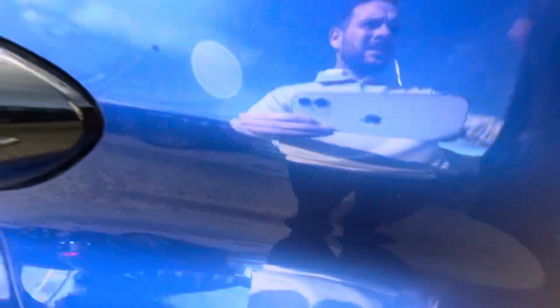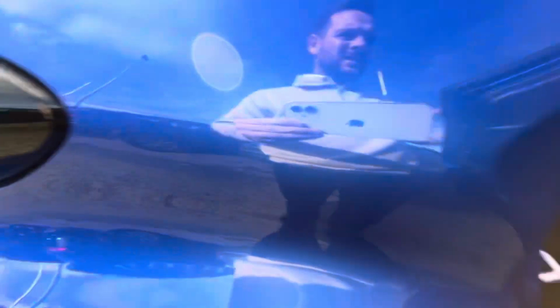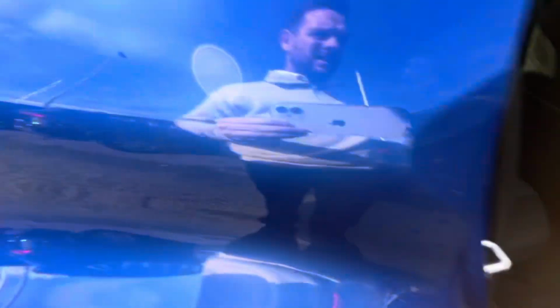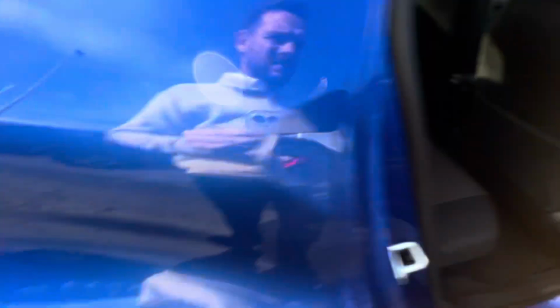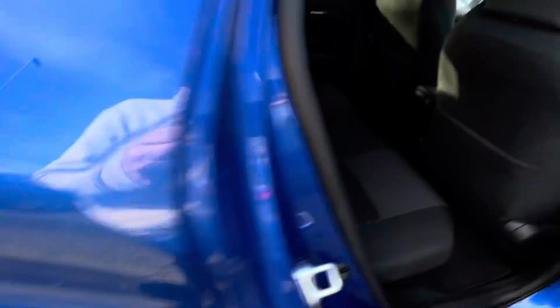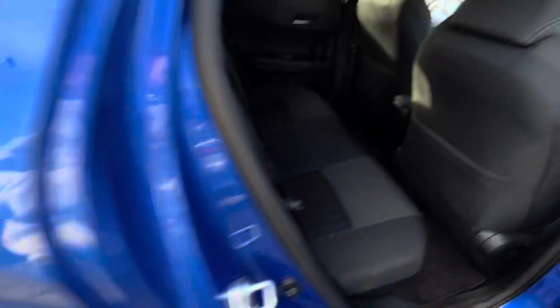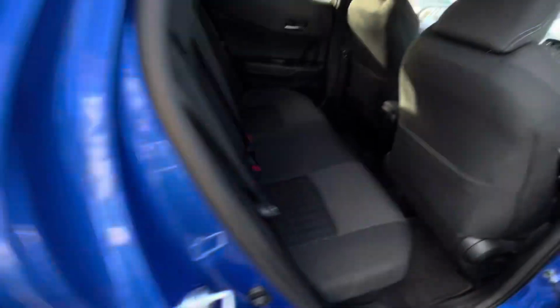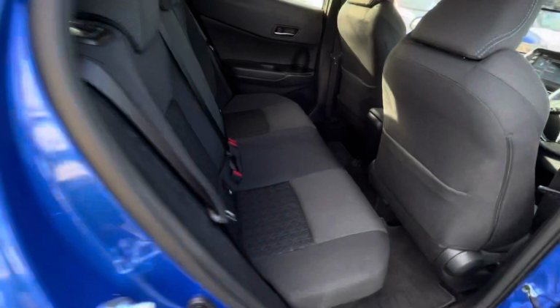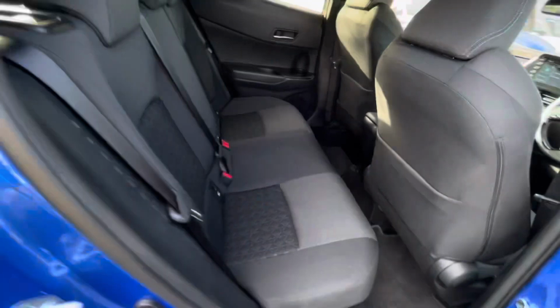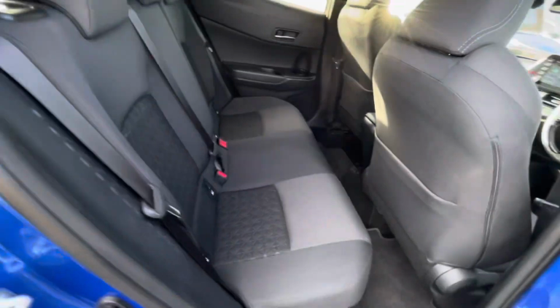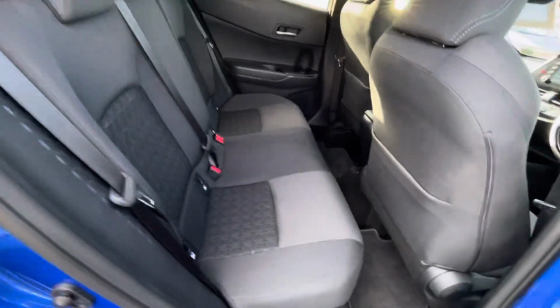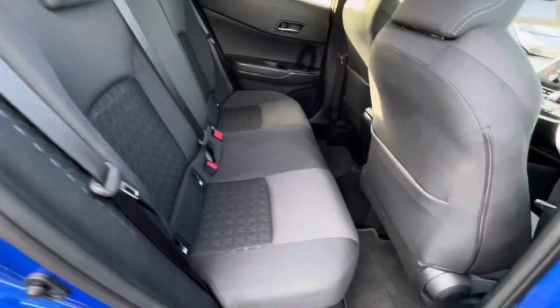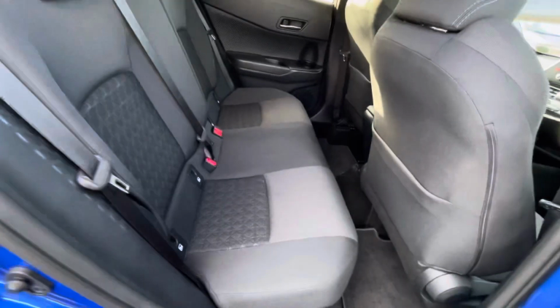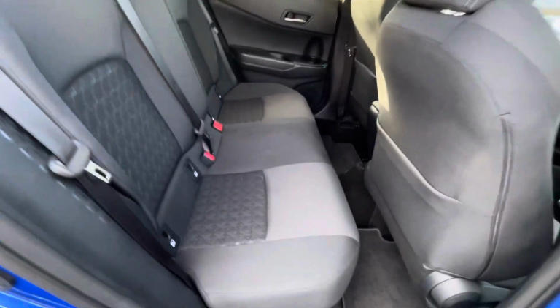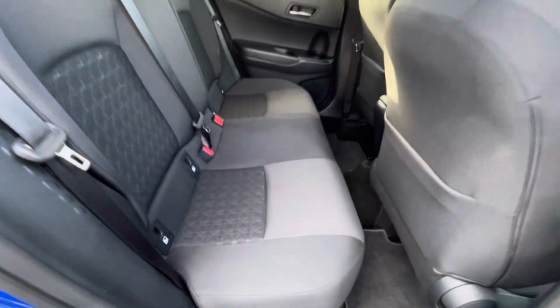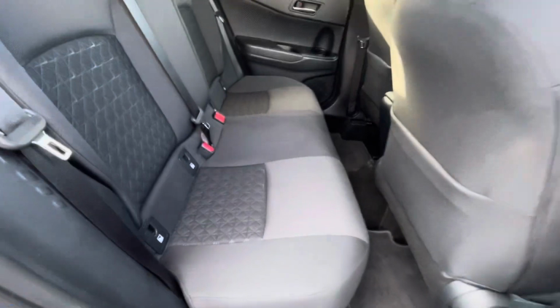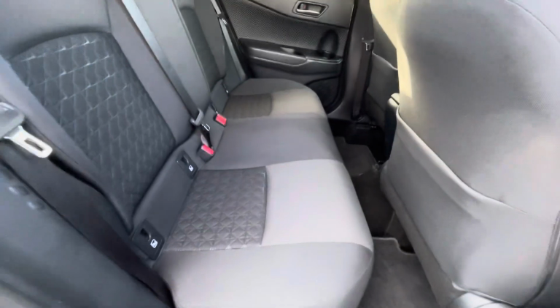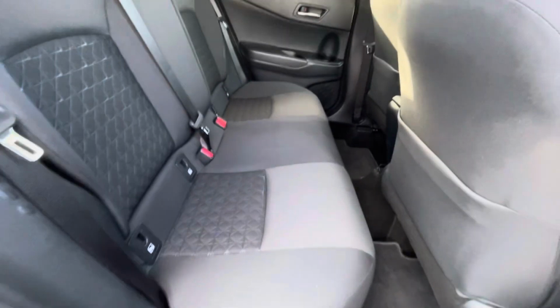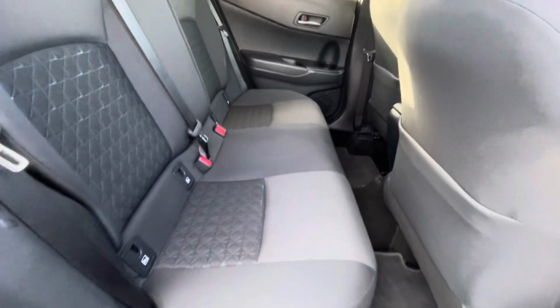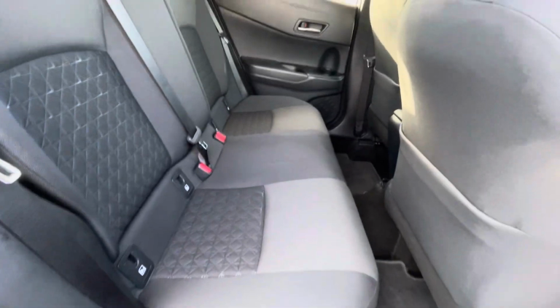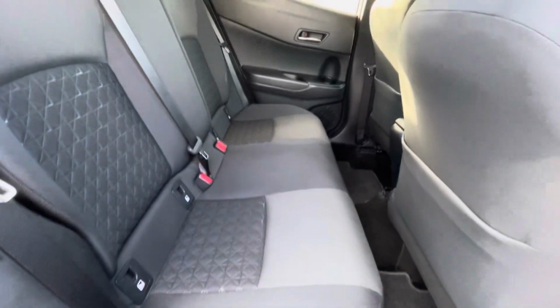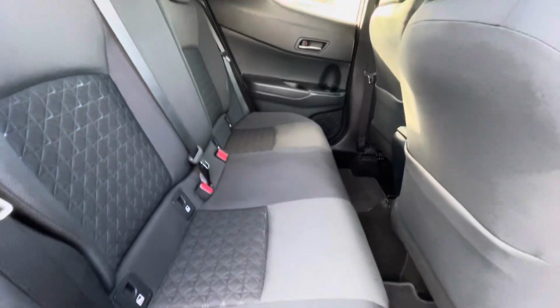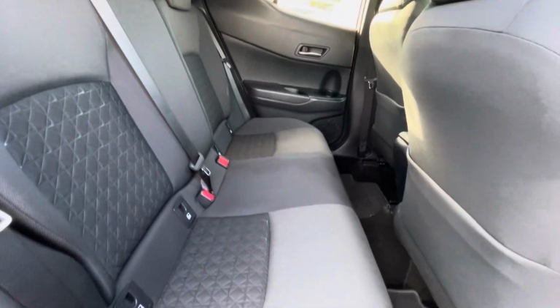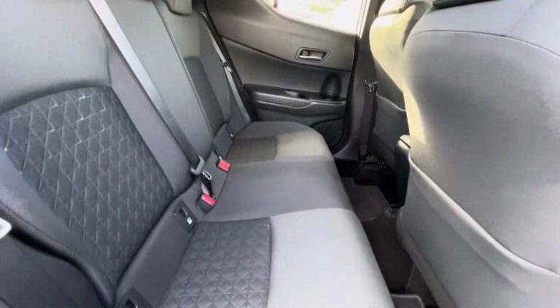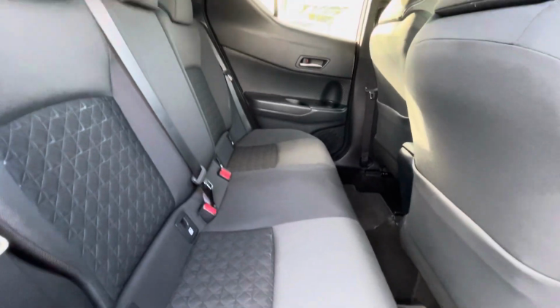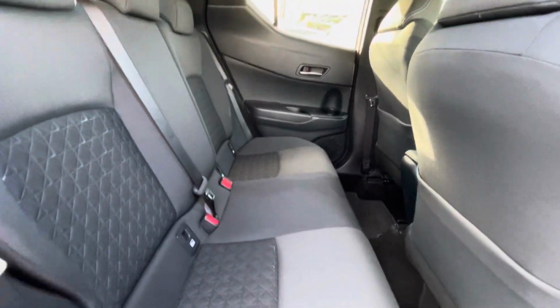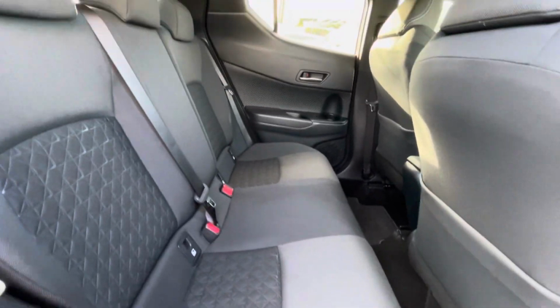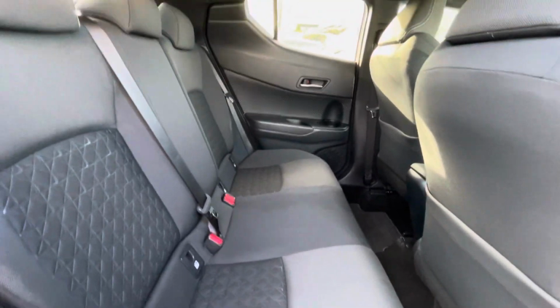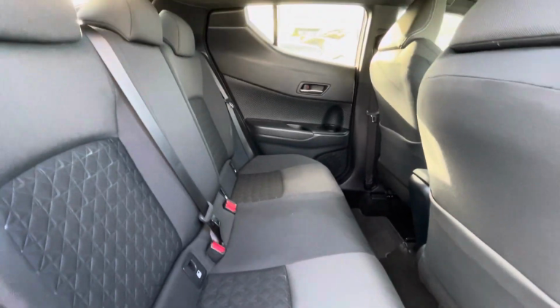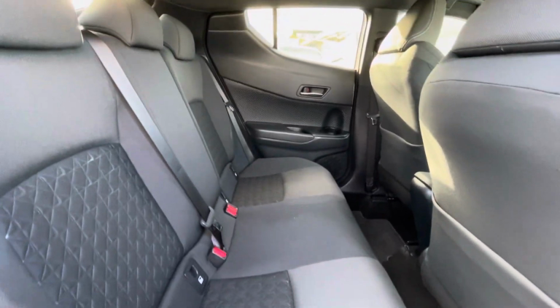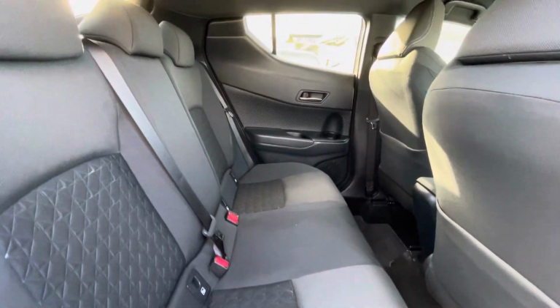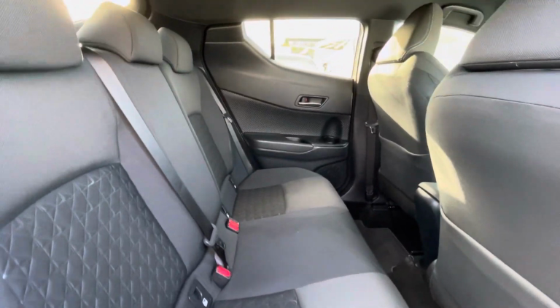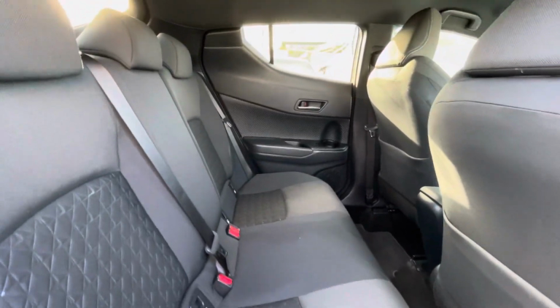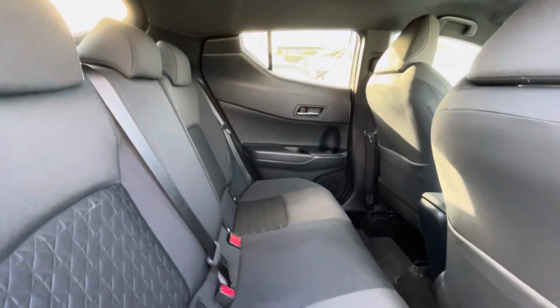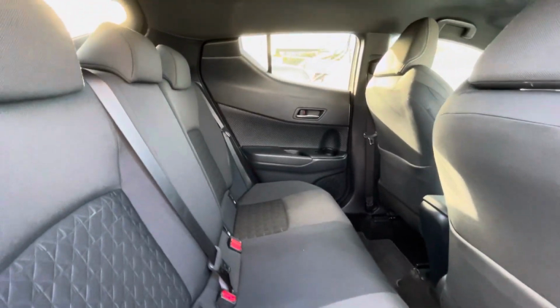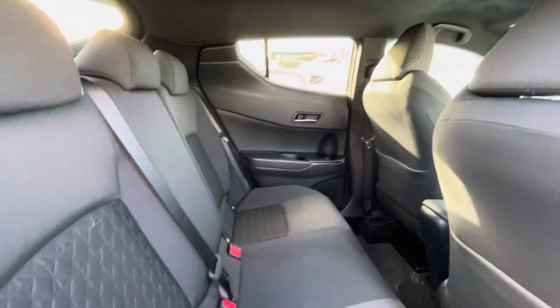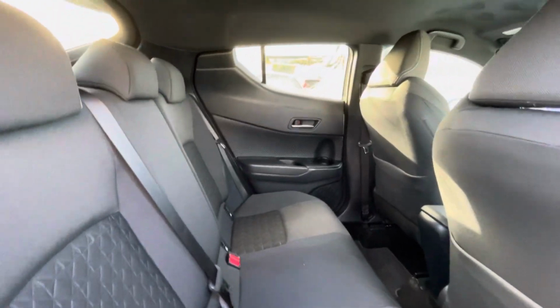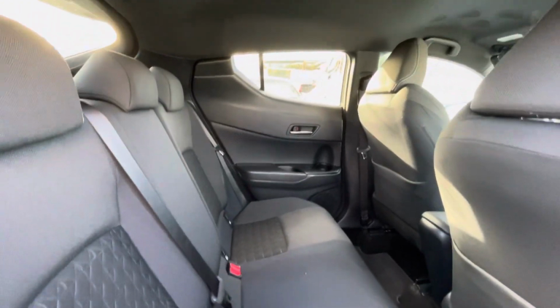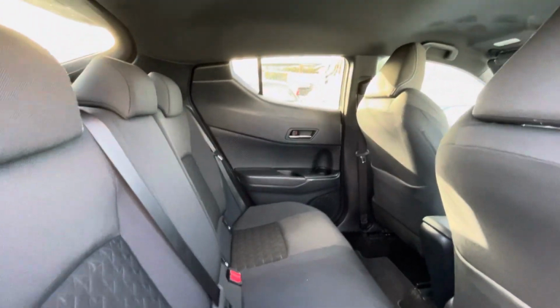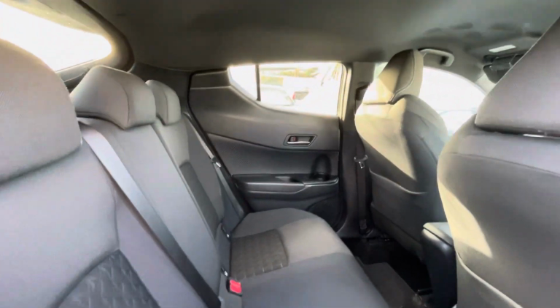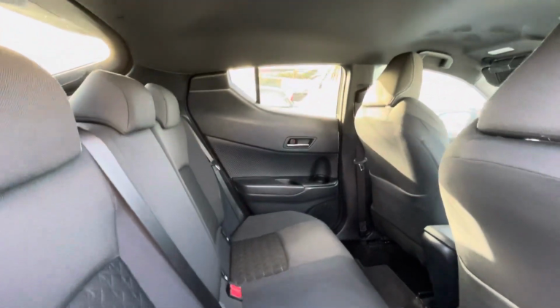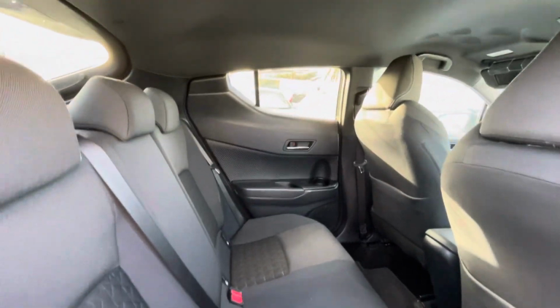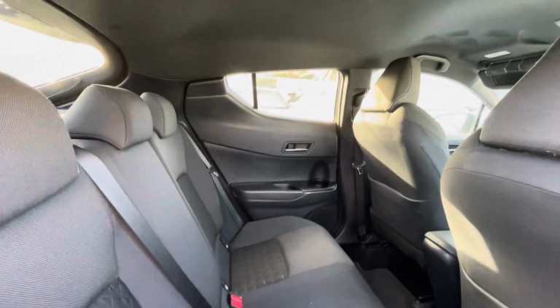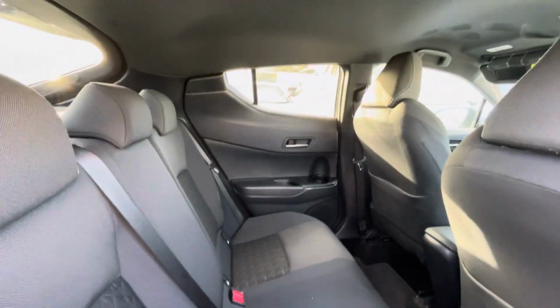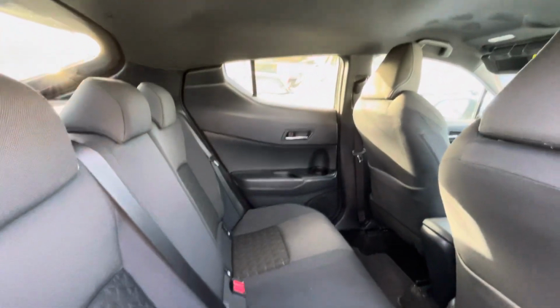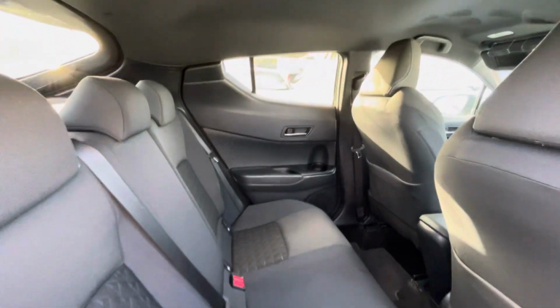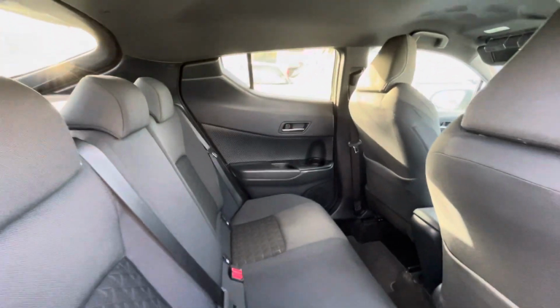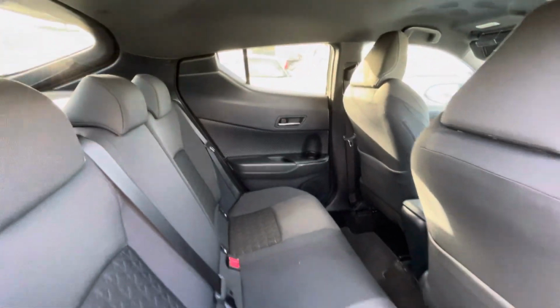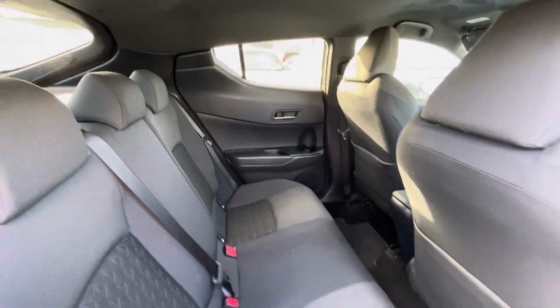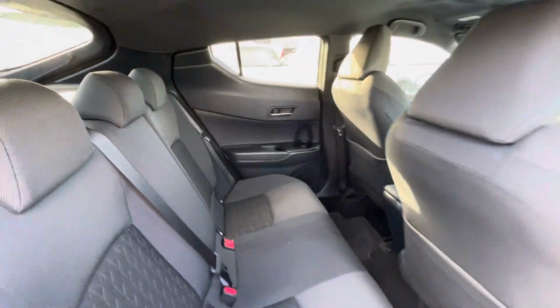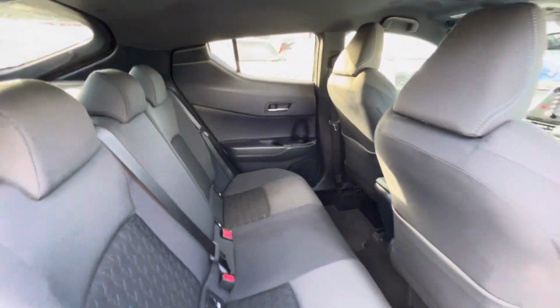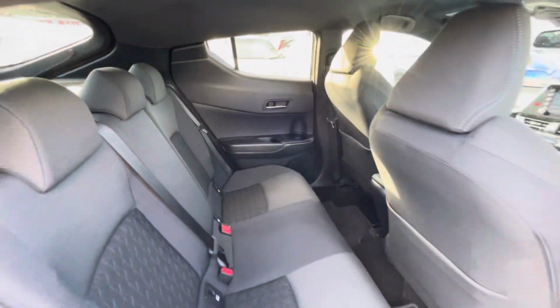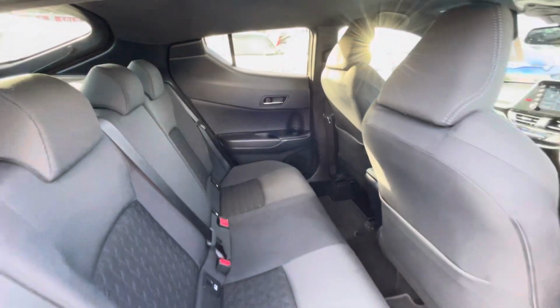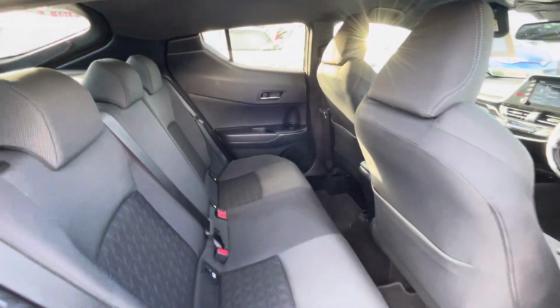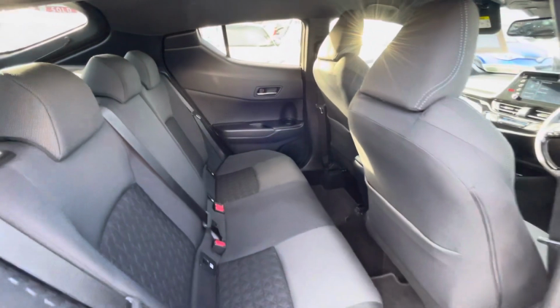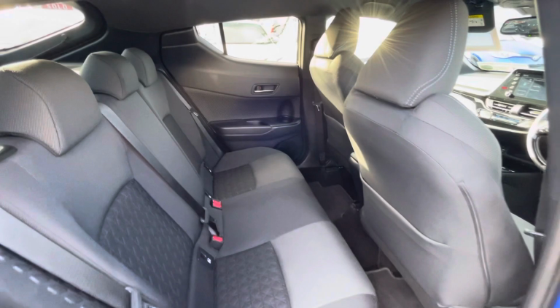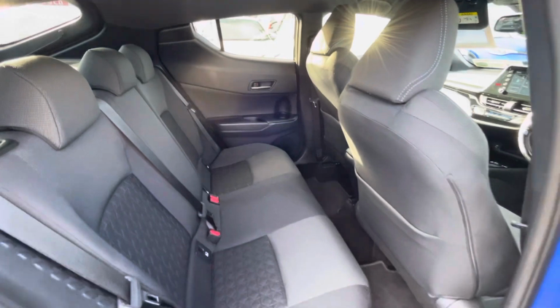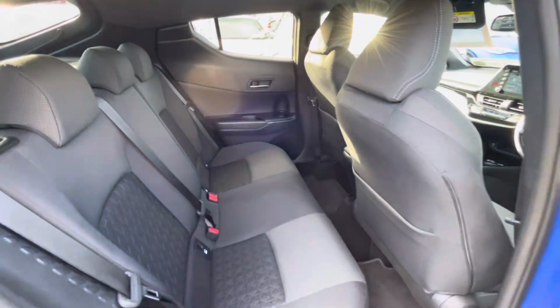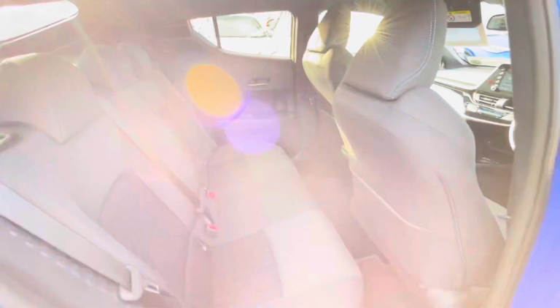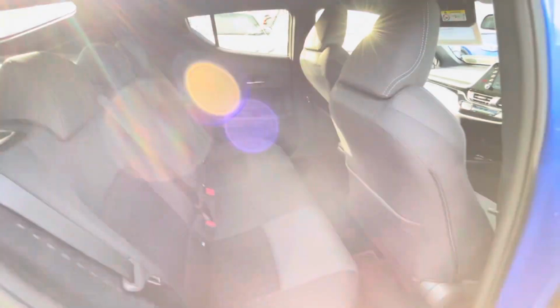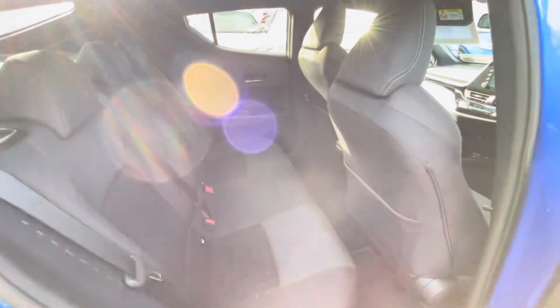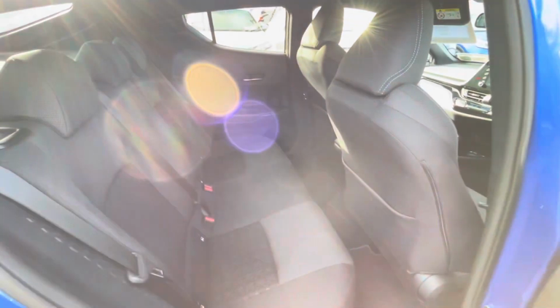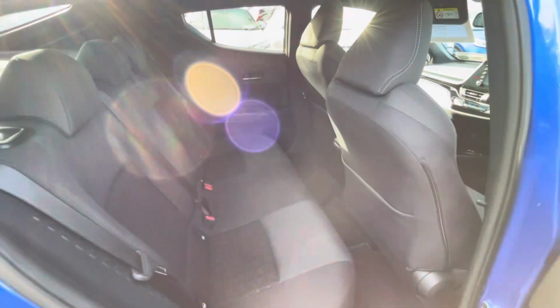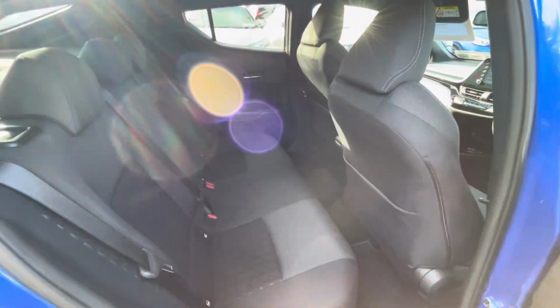Into the back of the car — cloth interior, ISOFIX points on both sides of the back of the car, full black cloth, and electric windows.